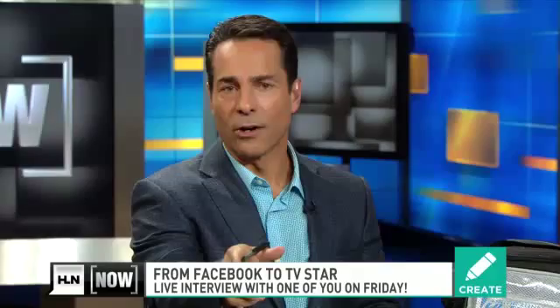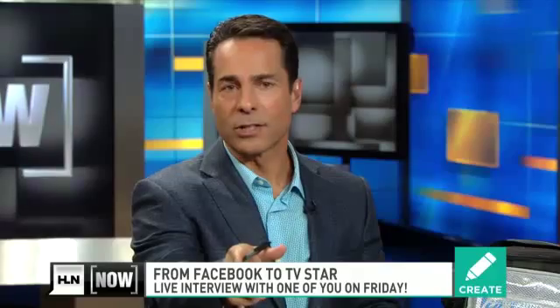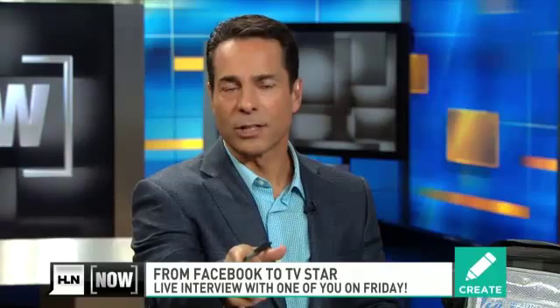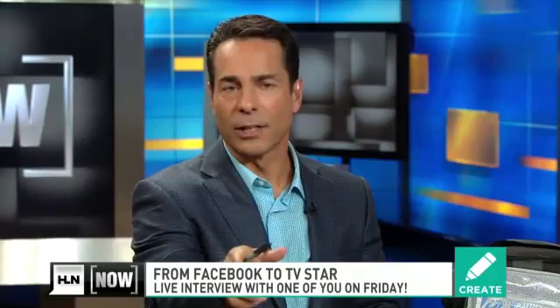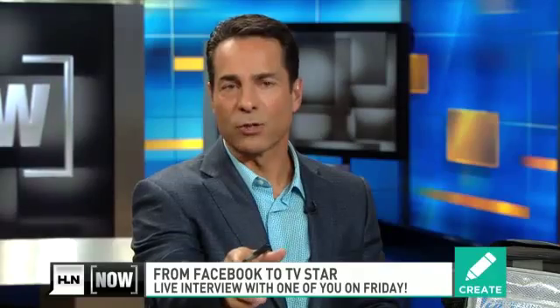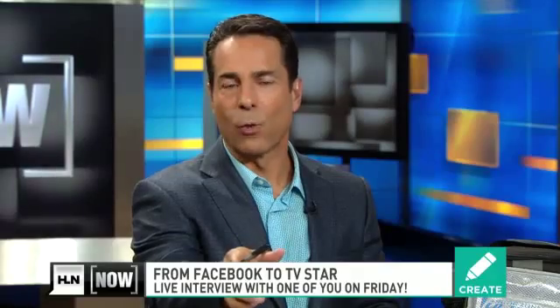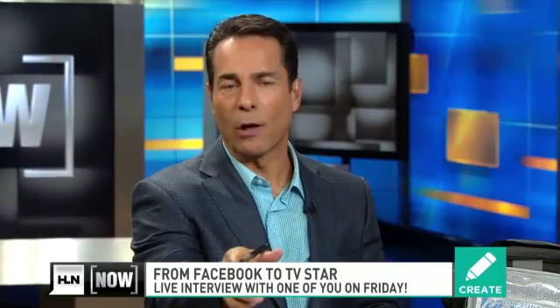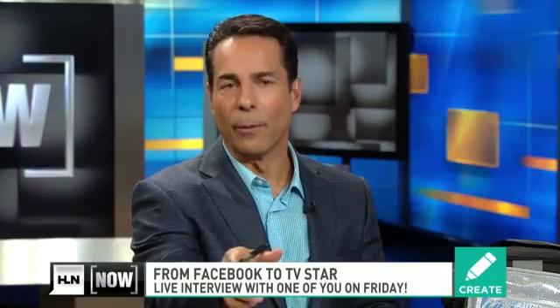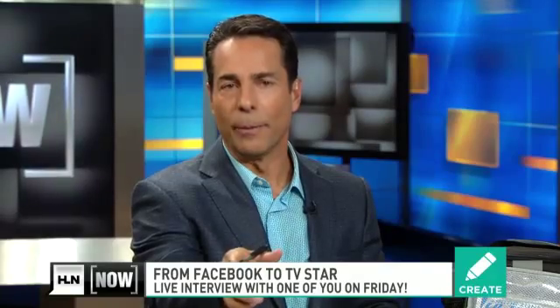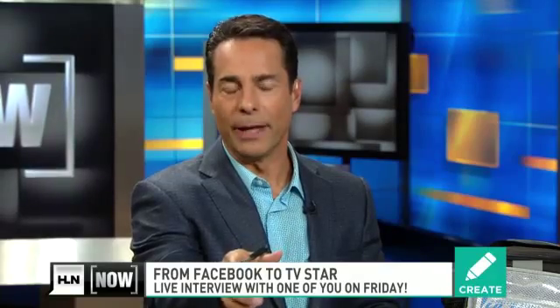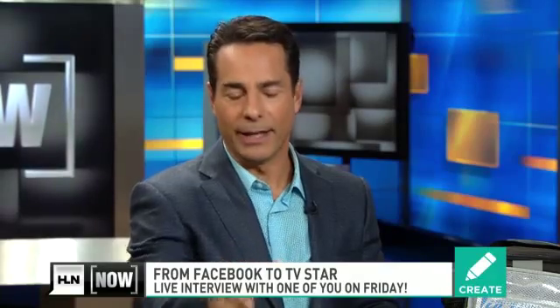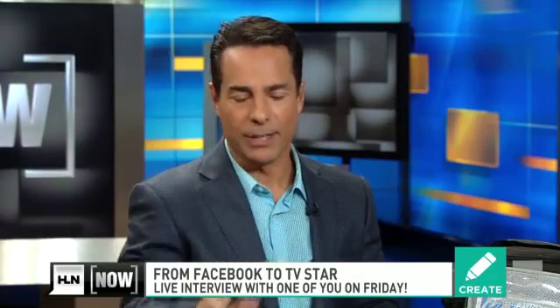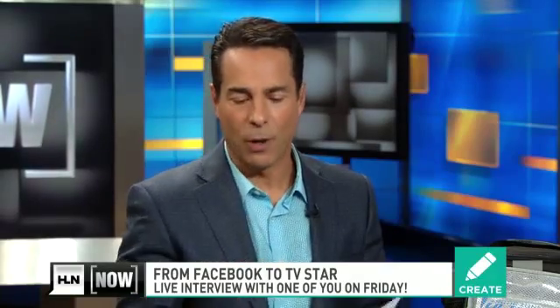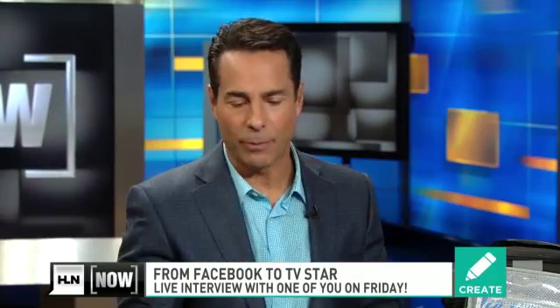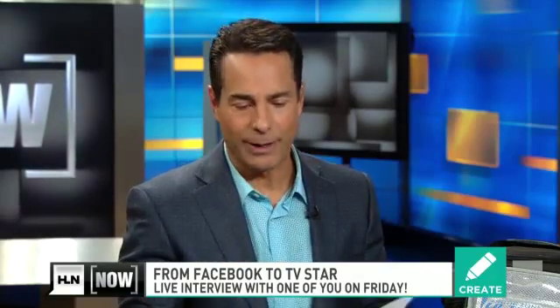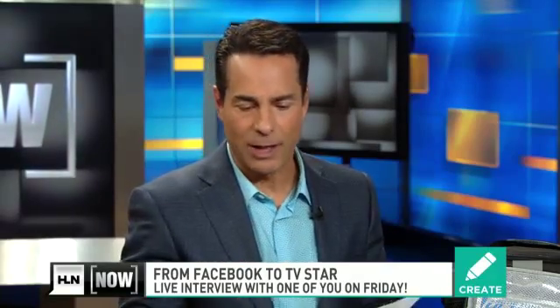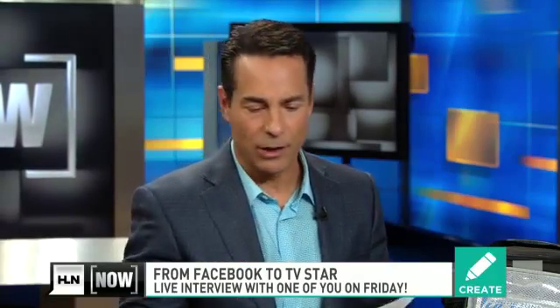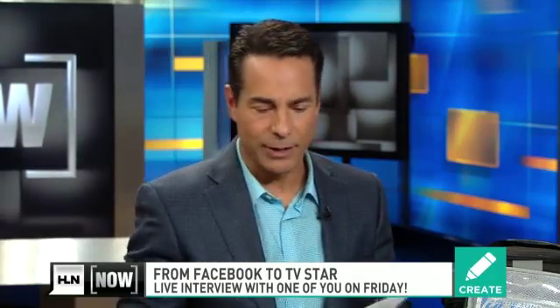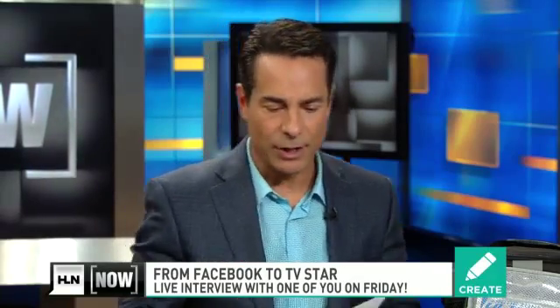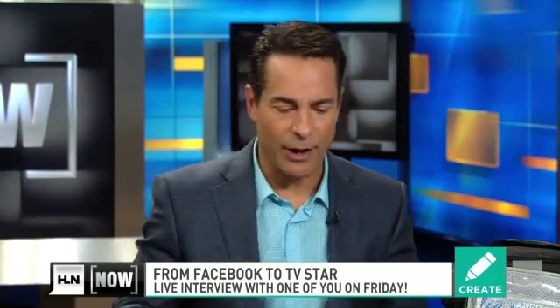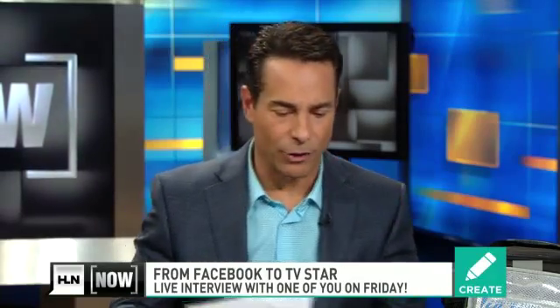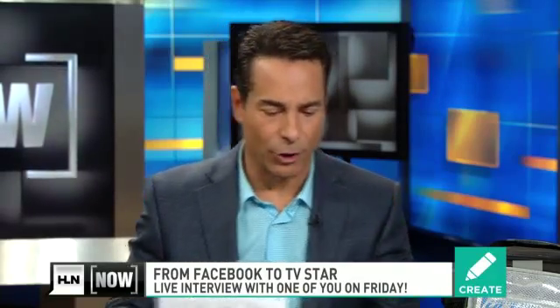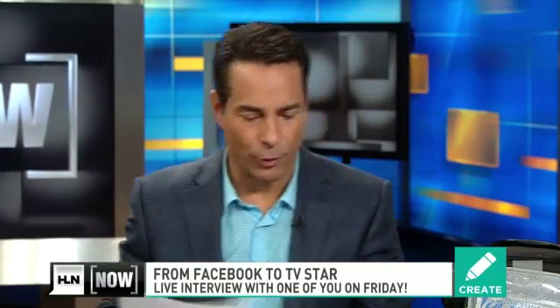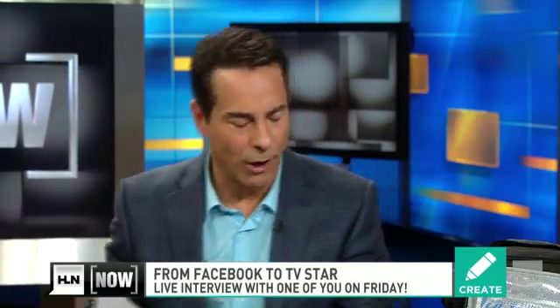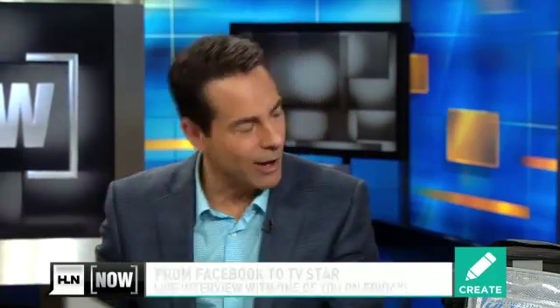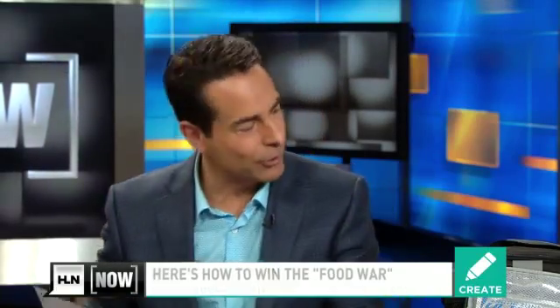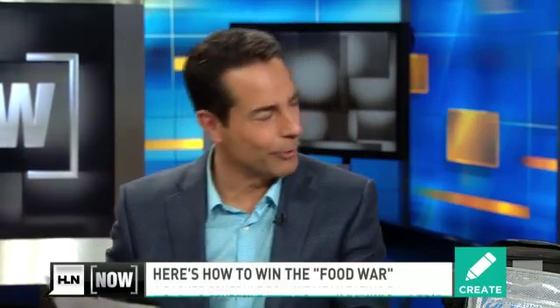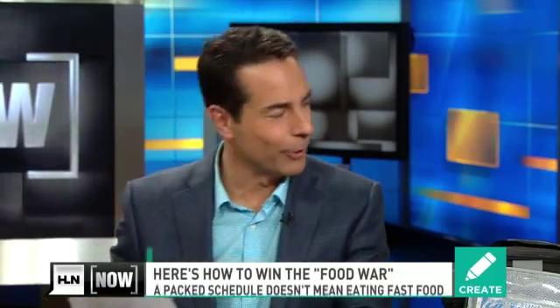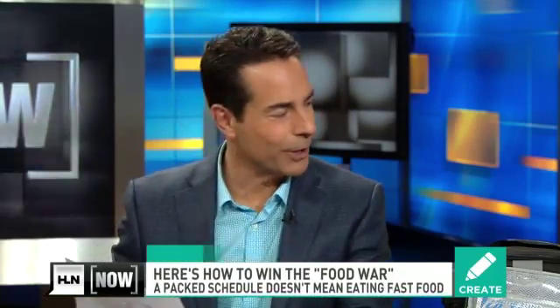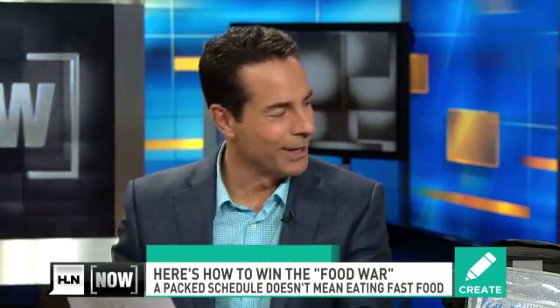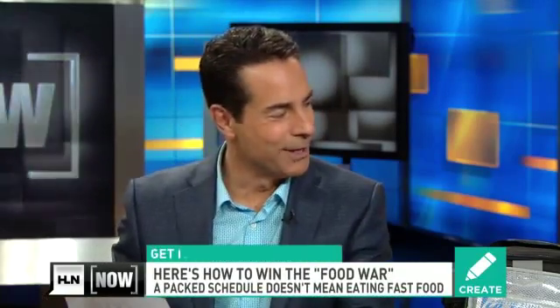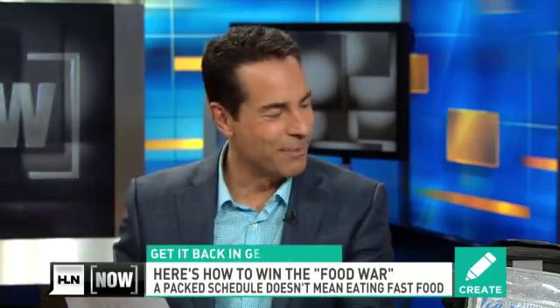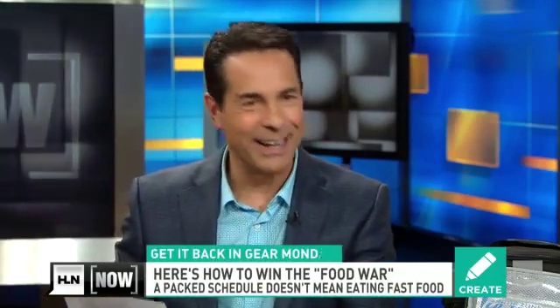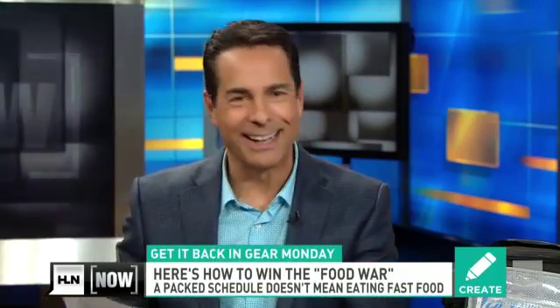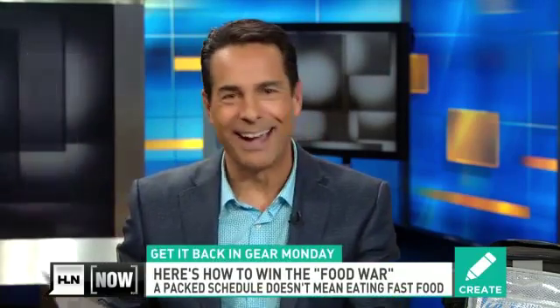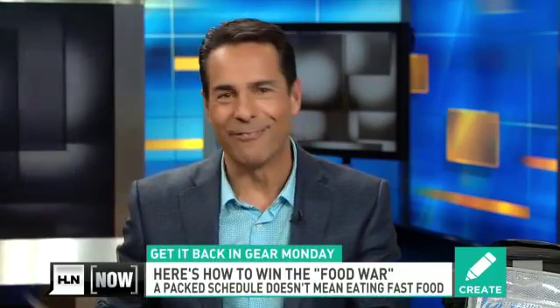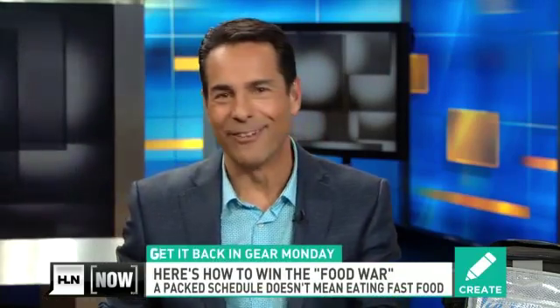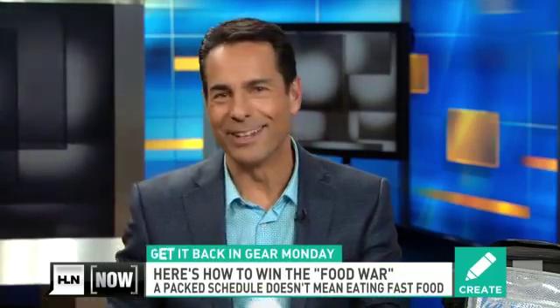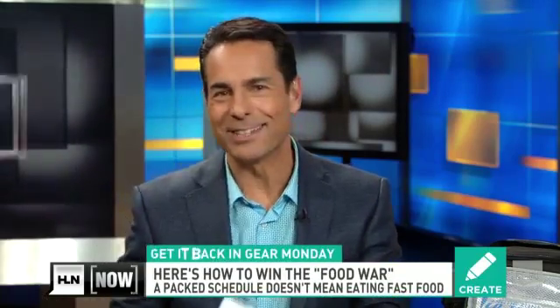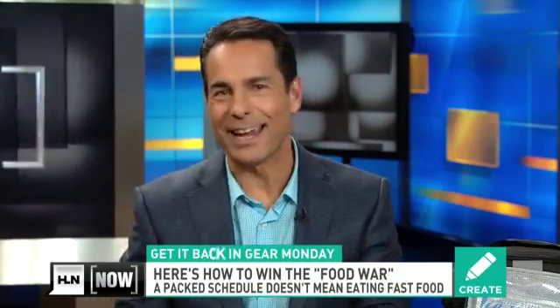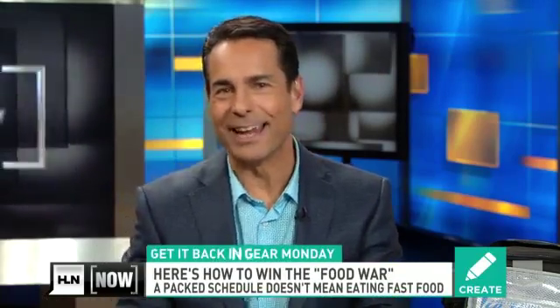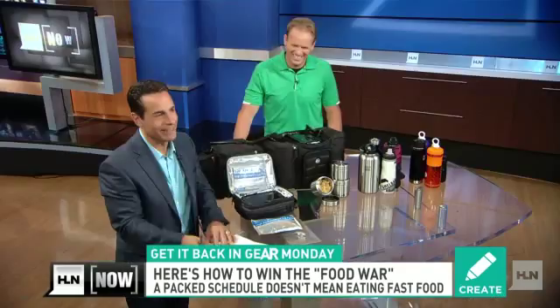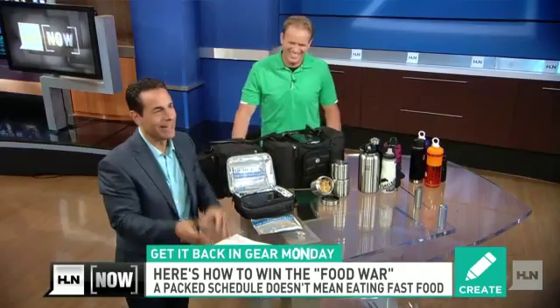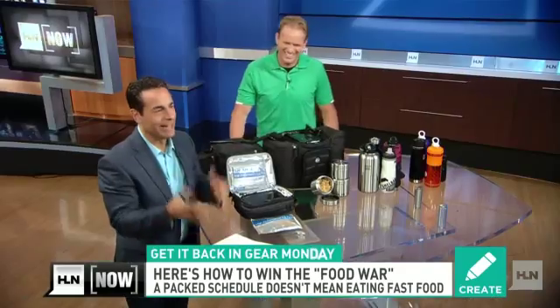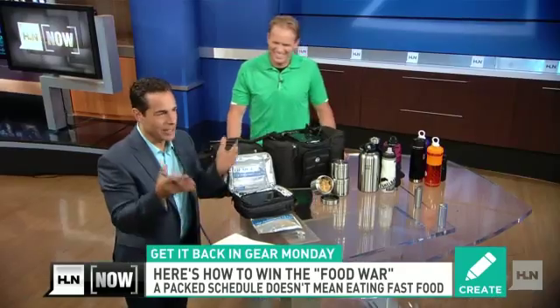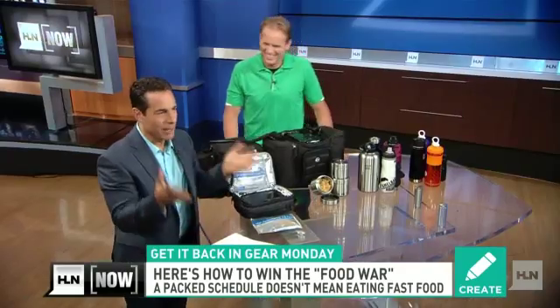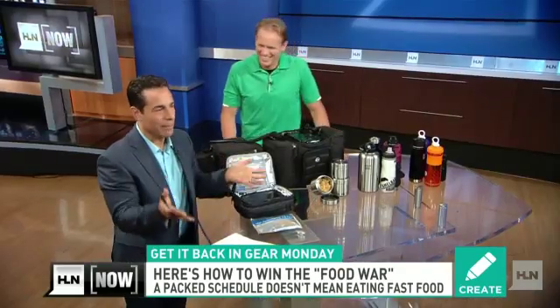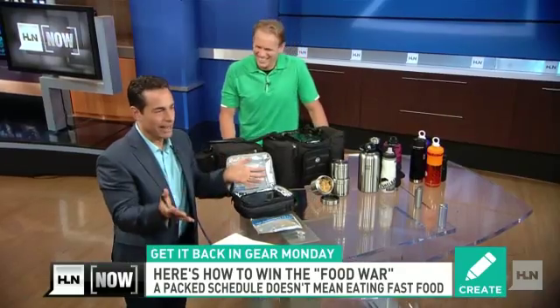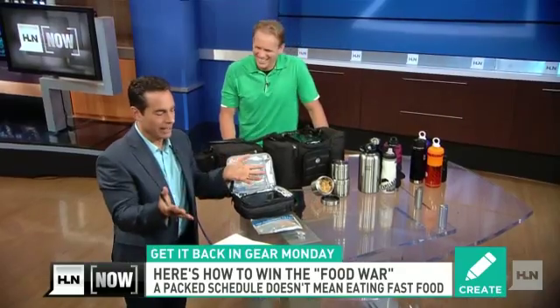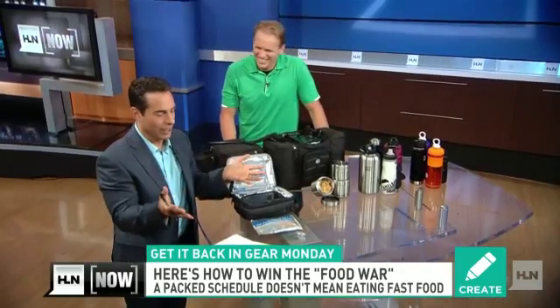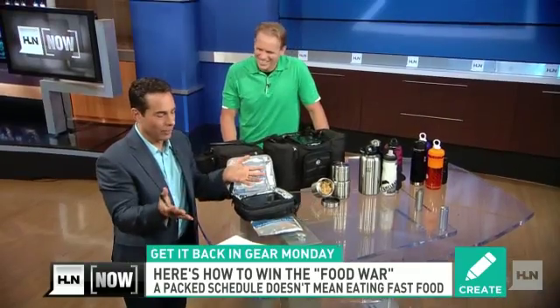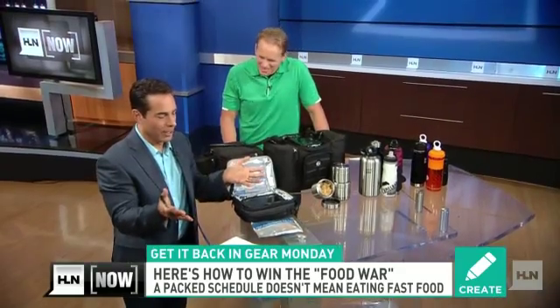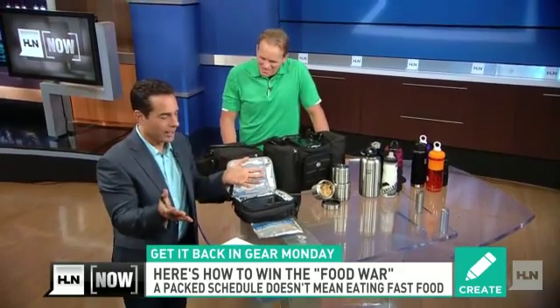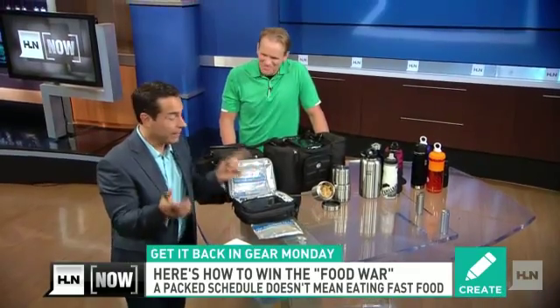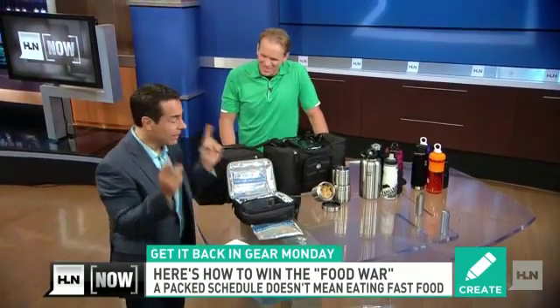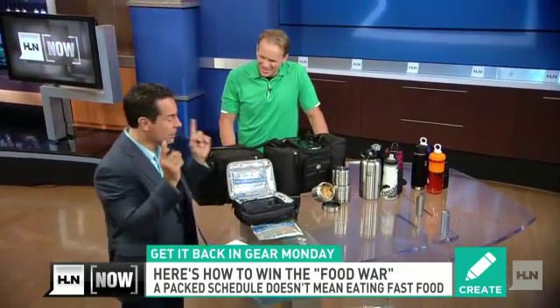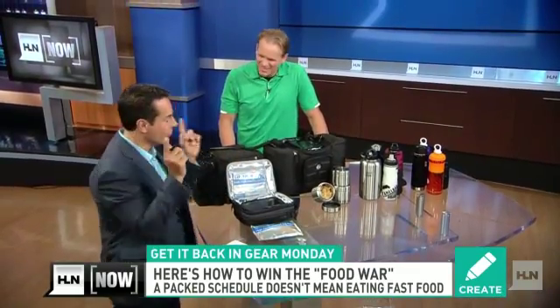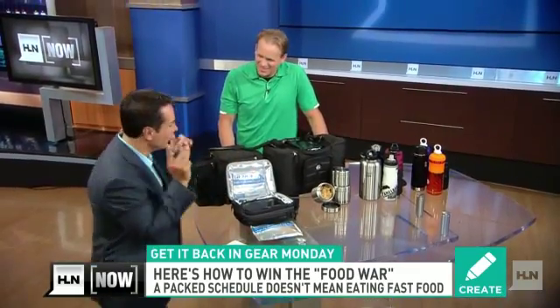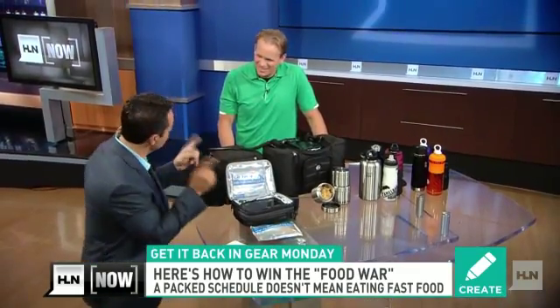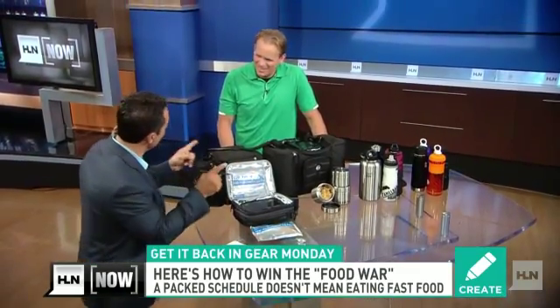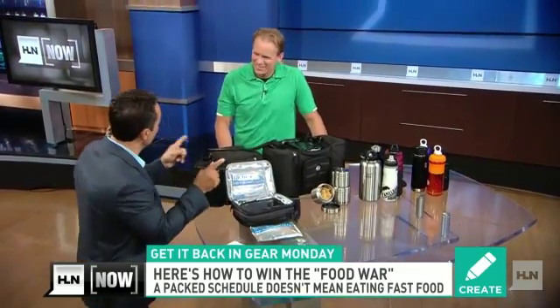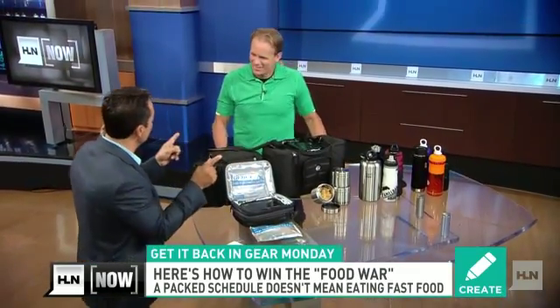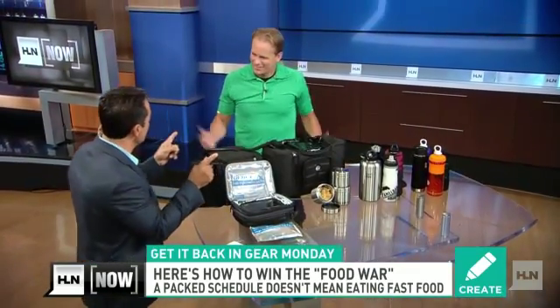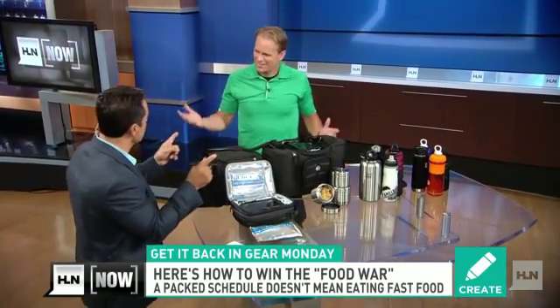Let's welcome him in. He's Mark McDonald, our health guru, author of the book Body Confidence. It's Get It Back in Gear Monday, because food's our foundation.